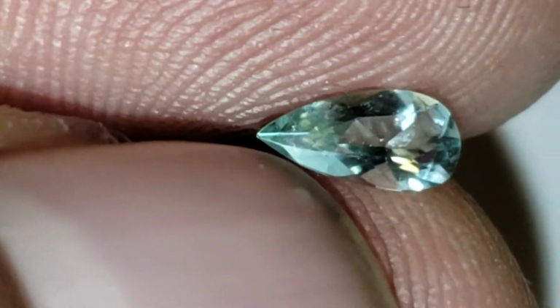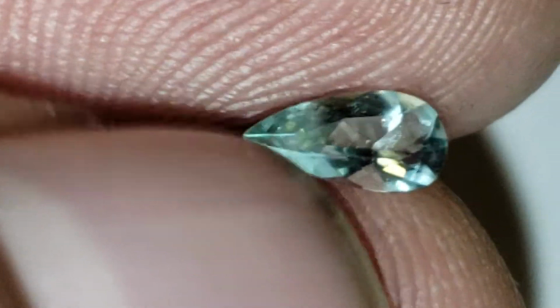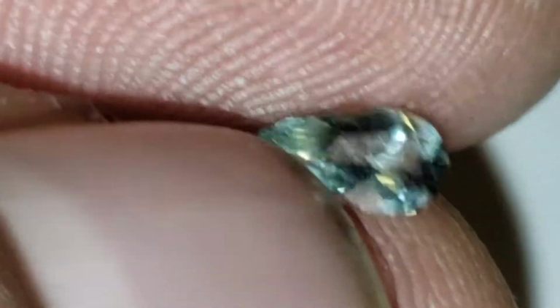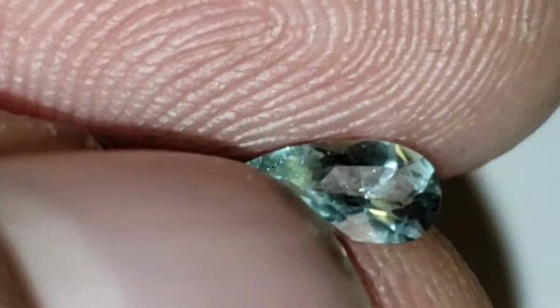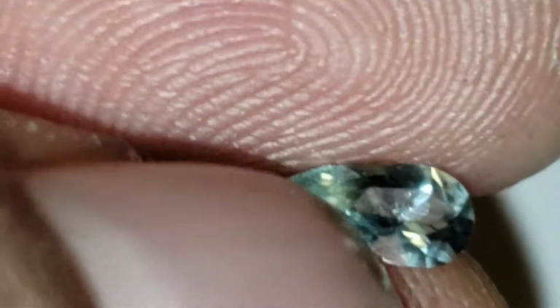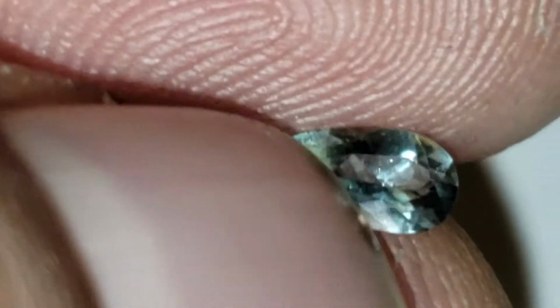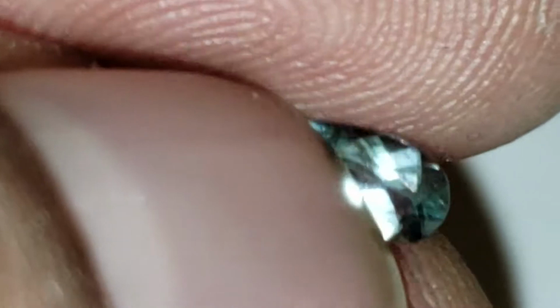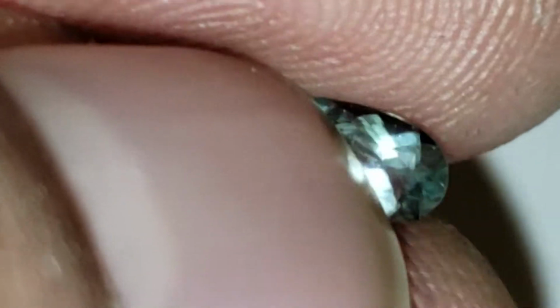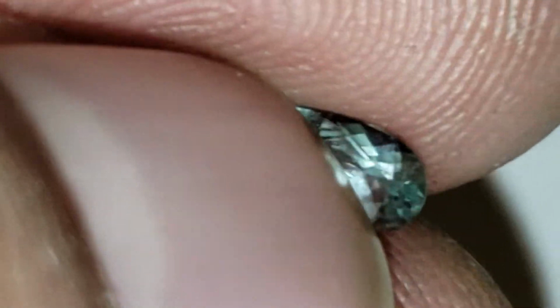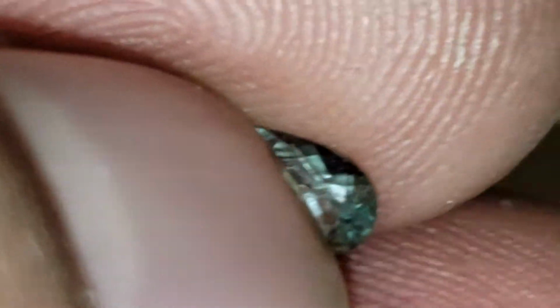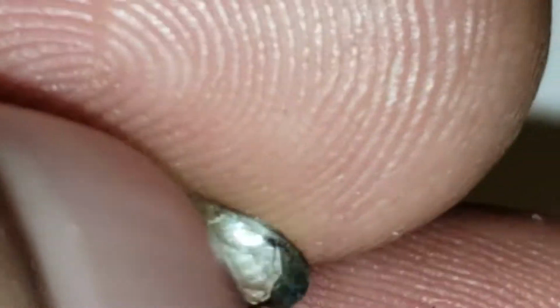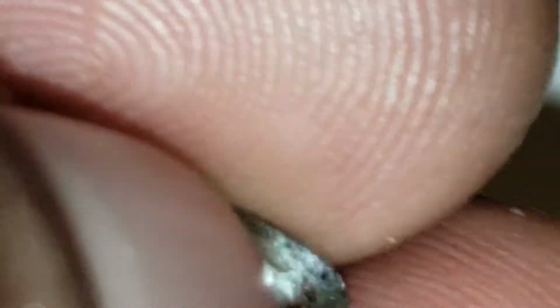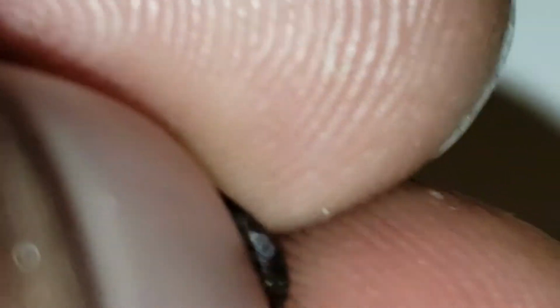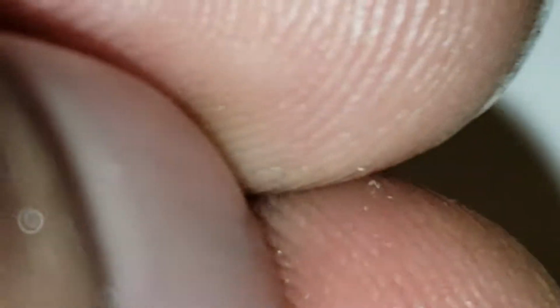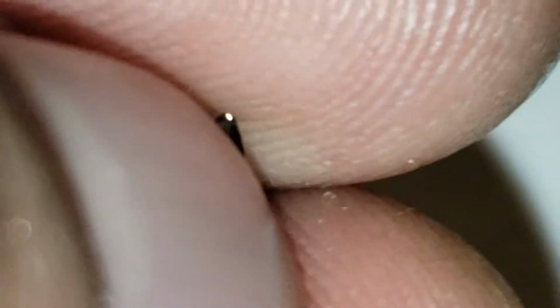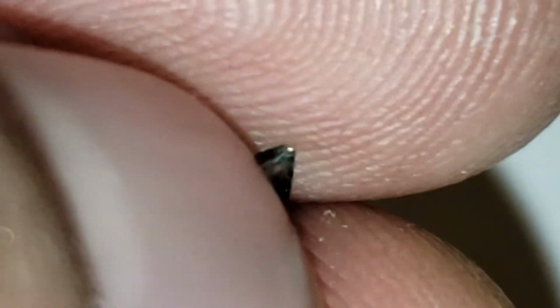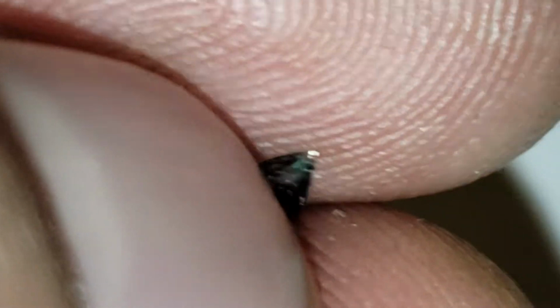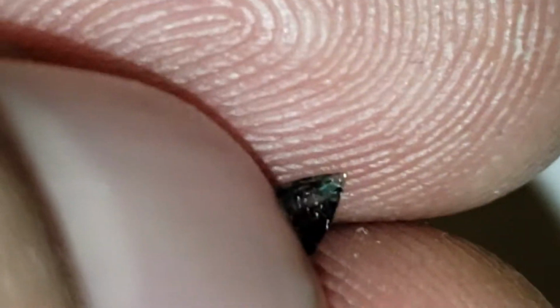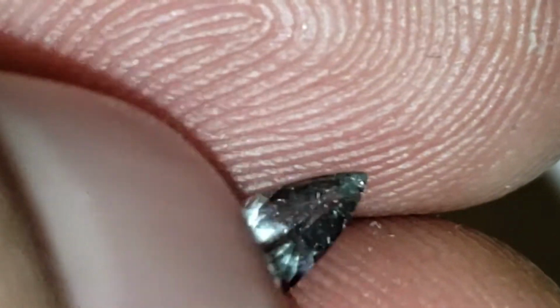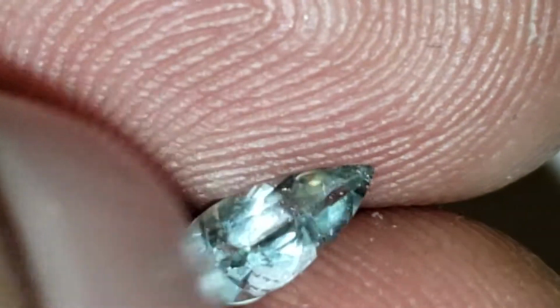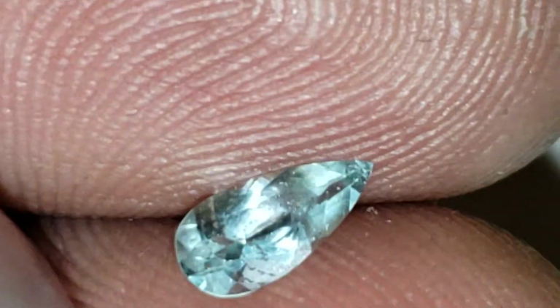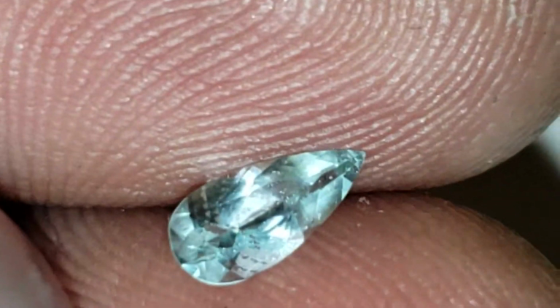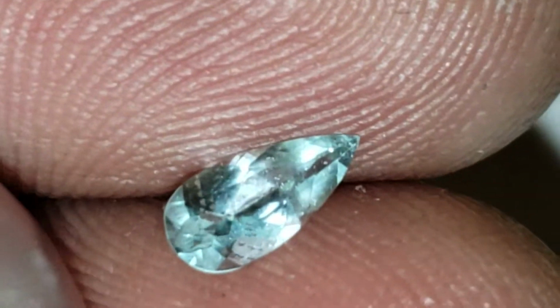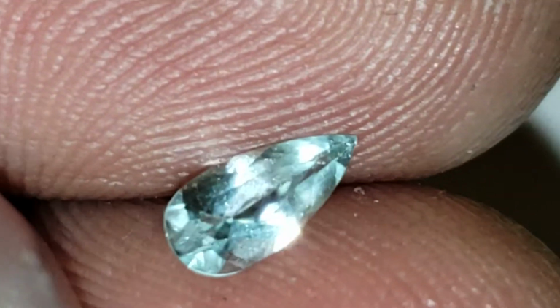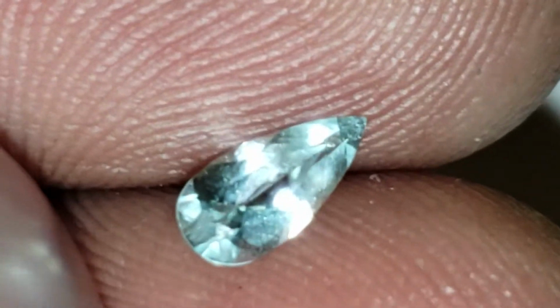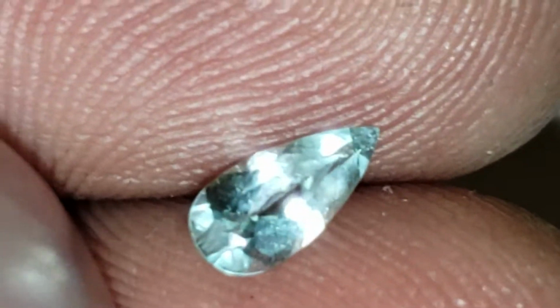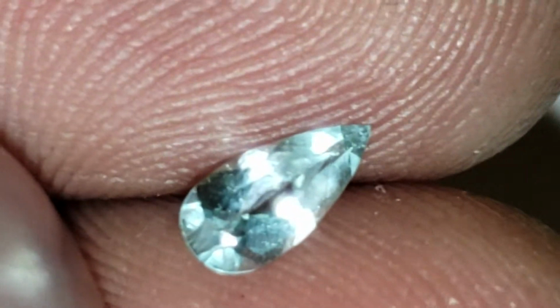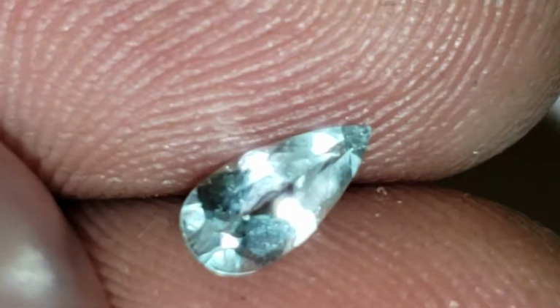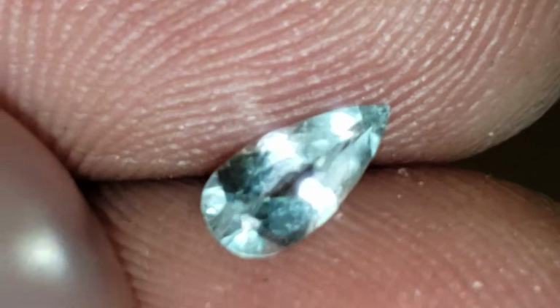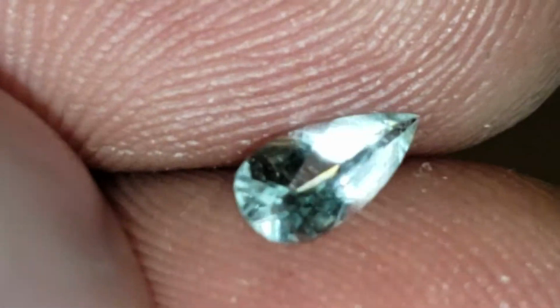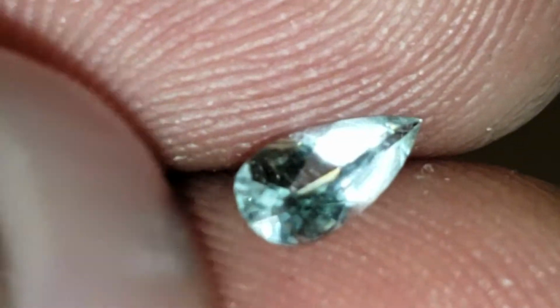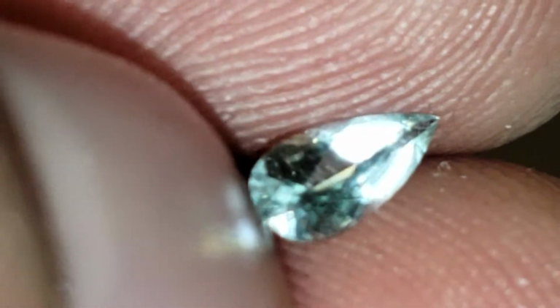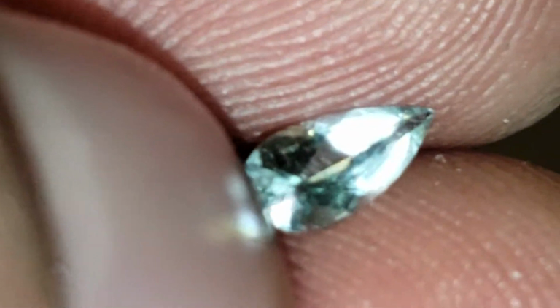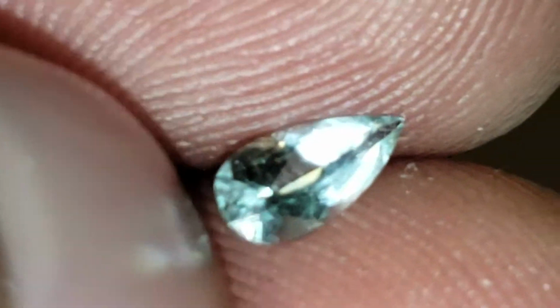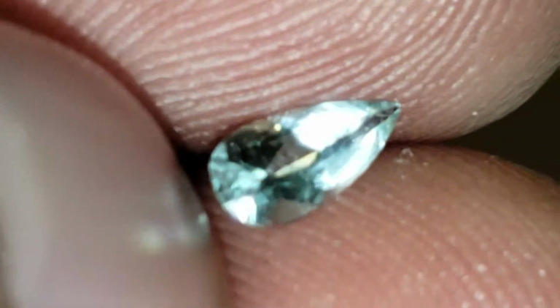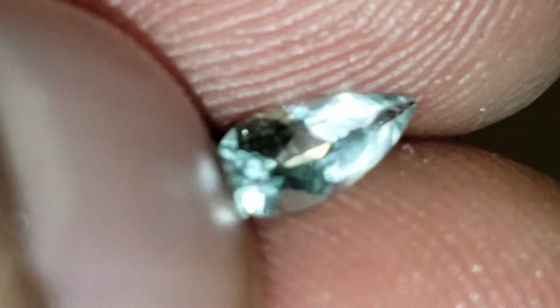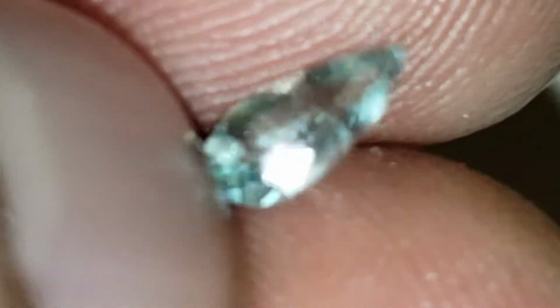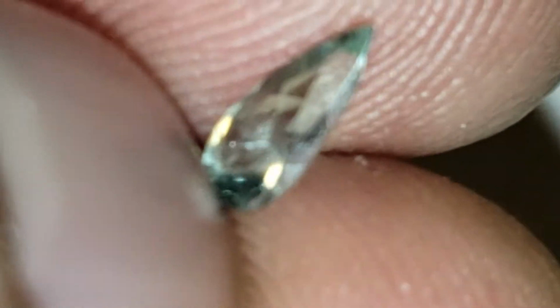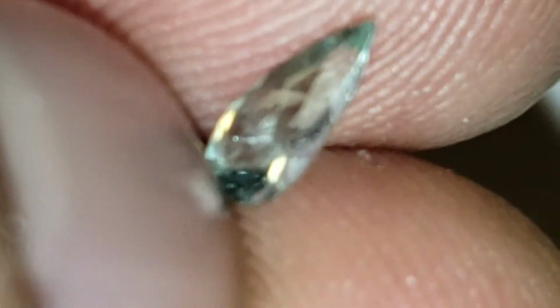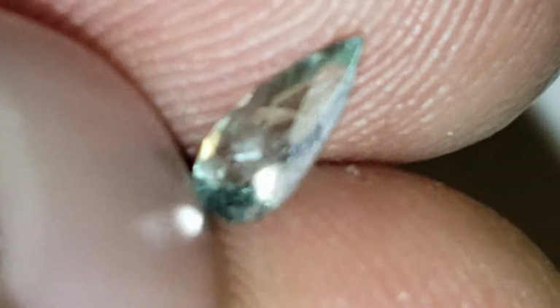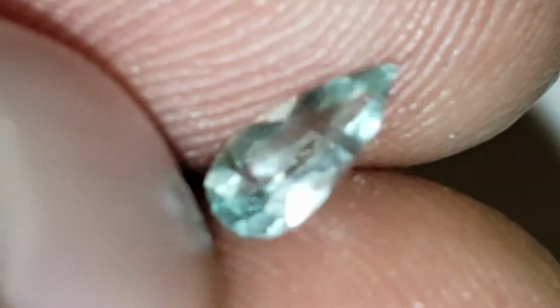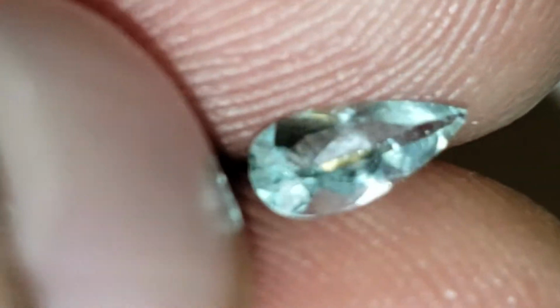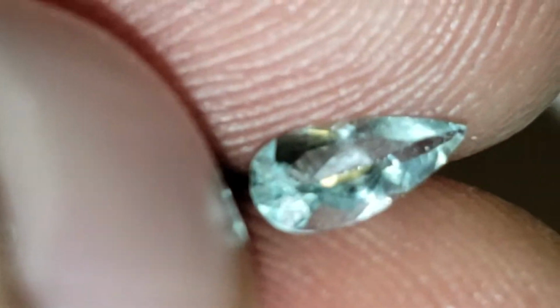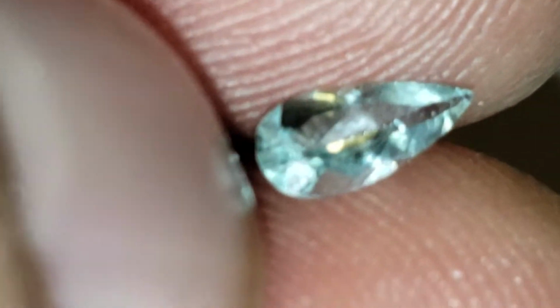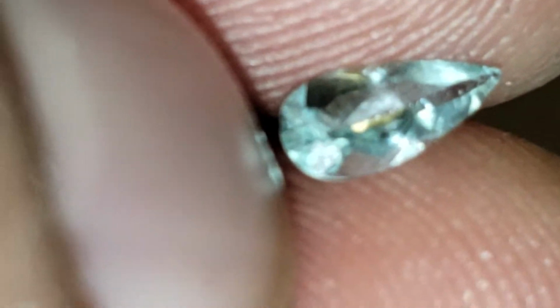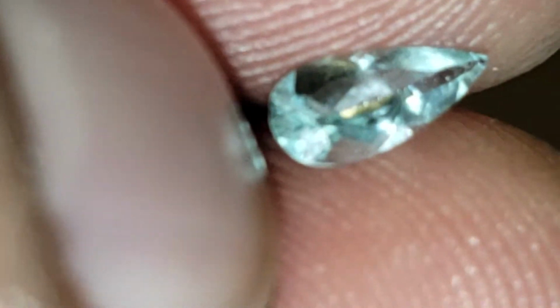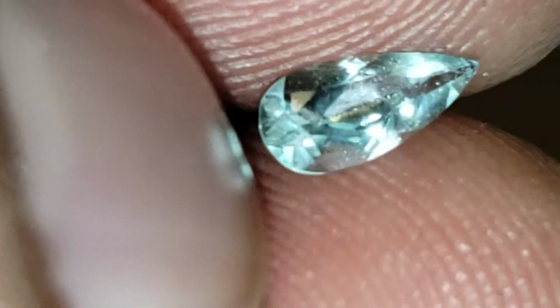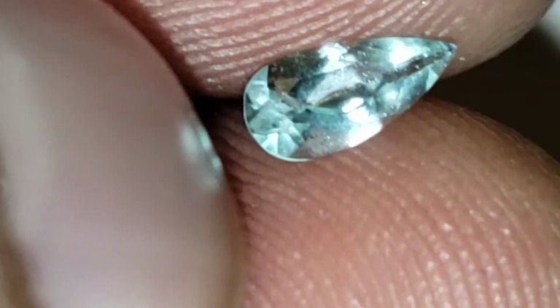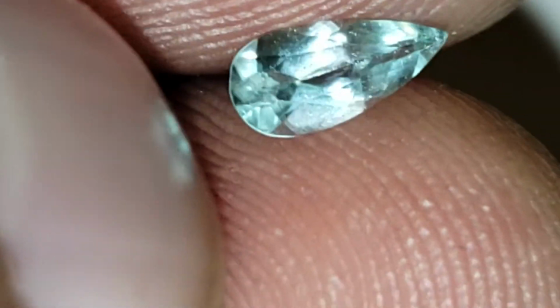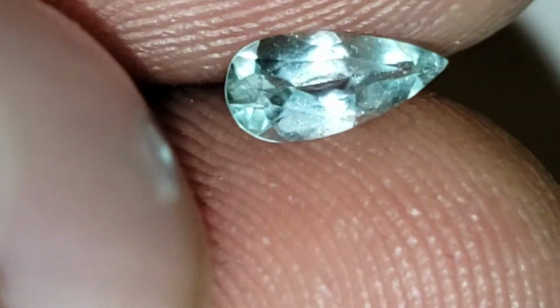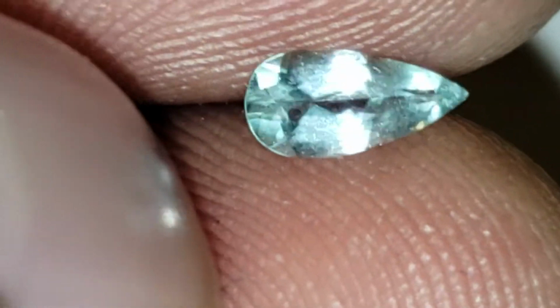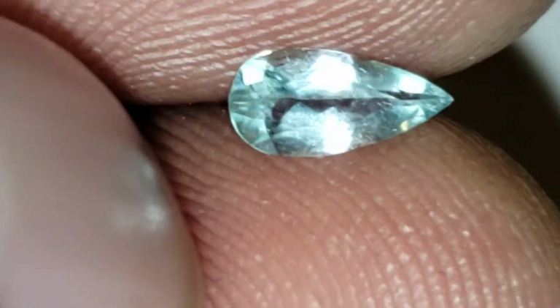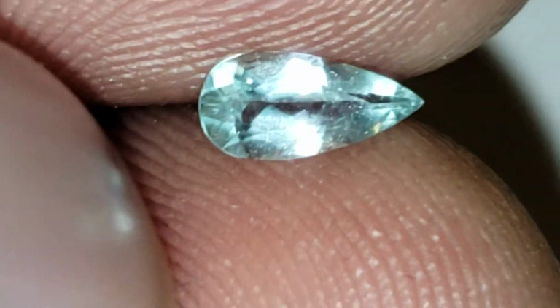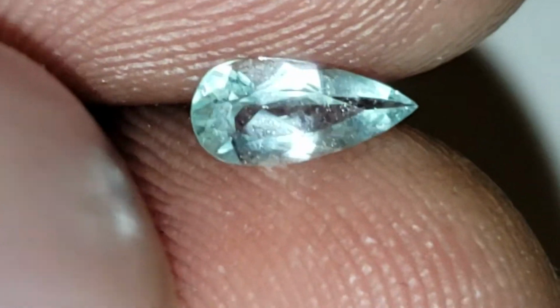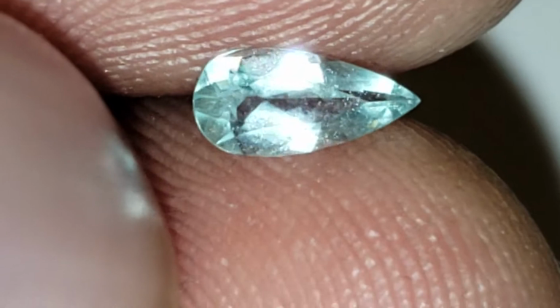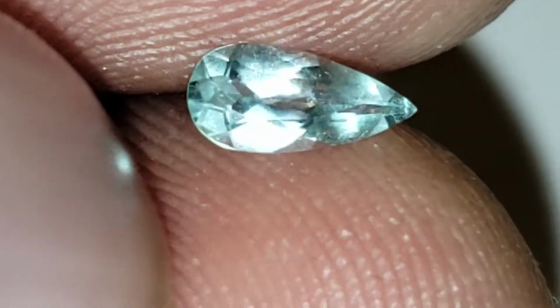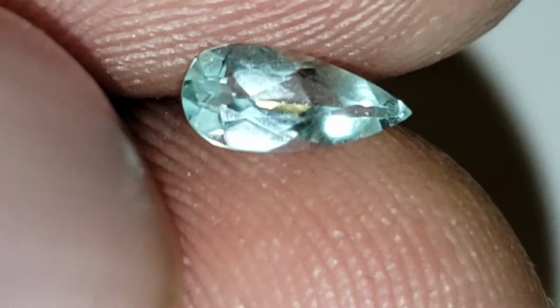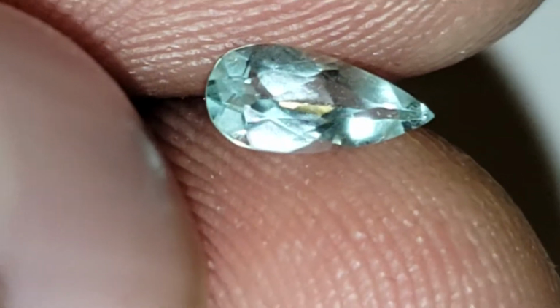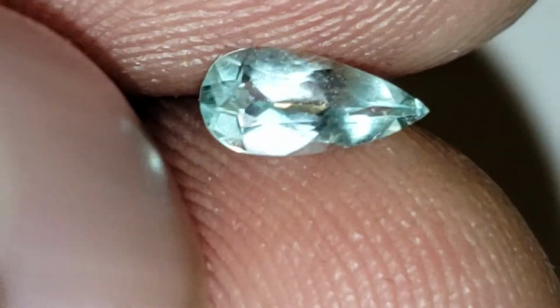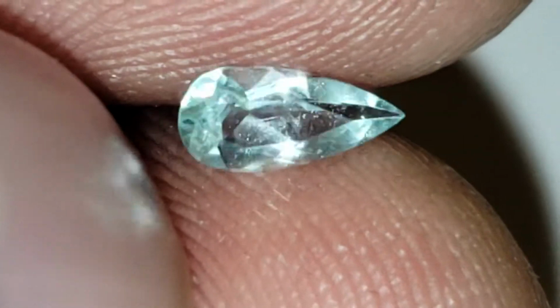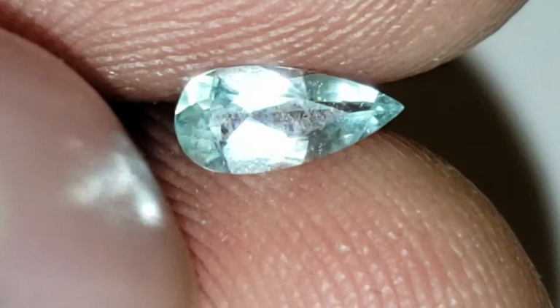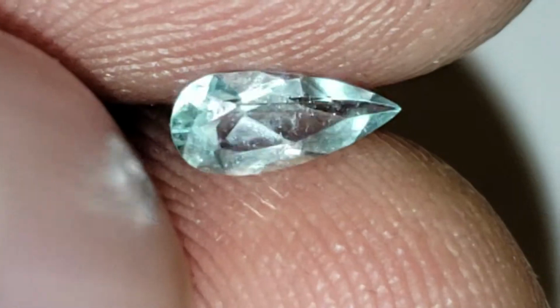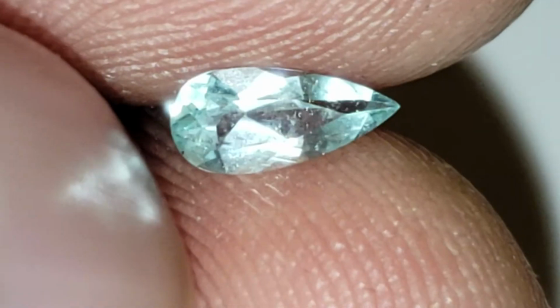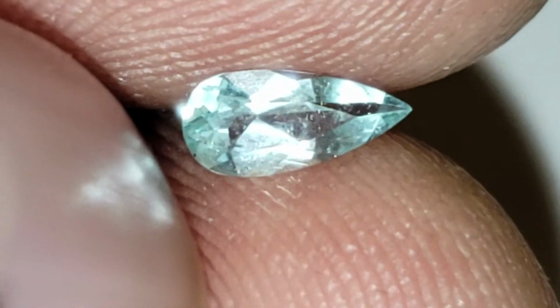I've seen Paraíbas of this quality and this size go for well over $2,000. Stunning.